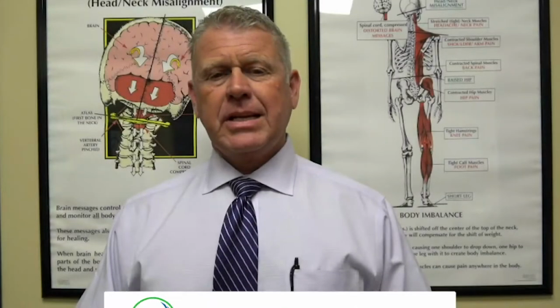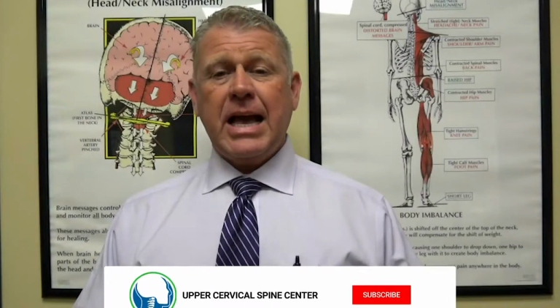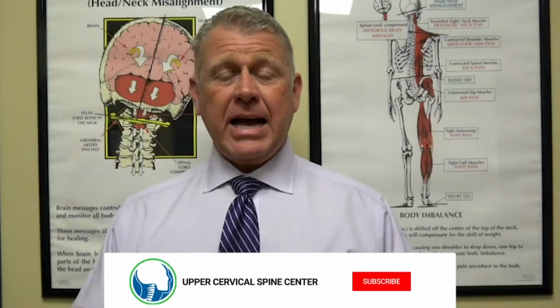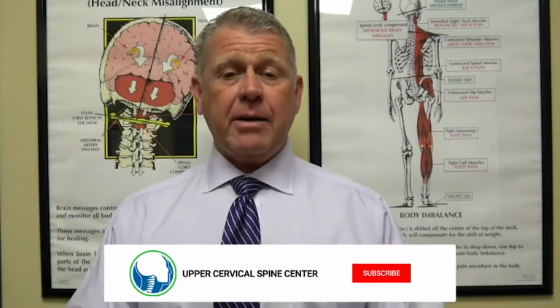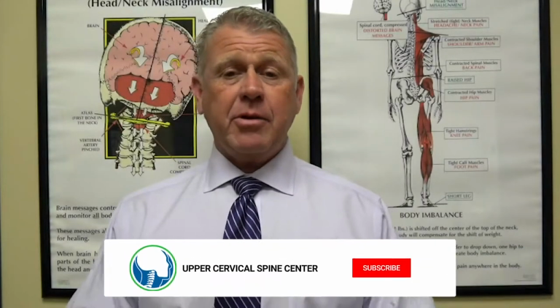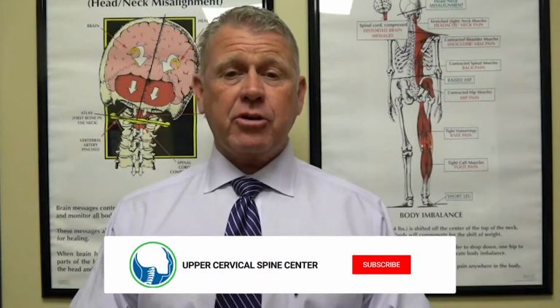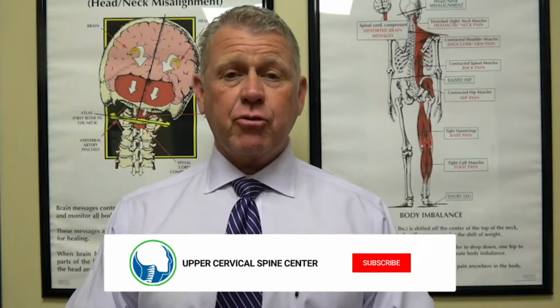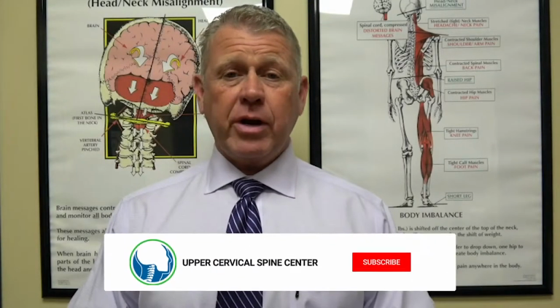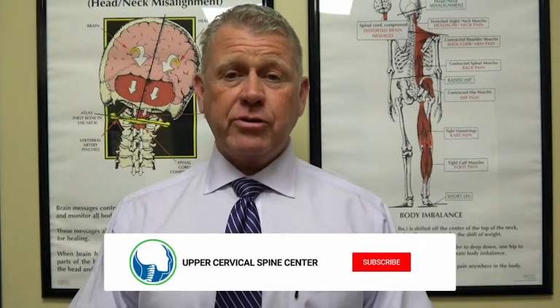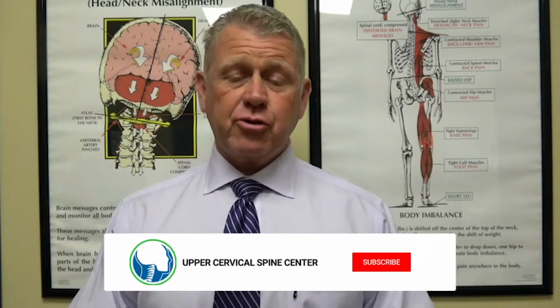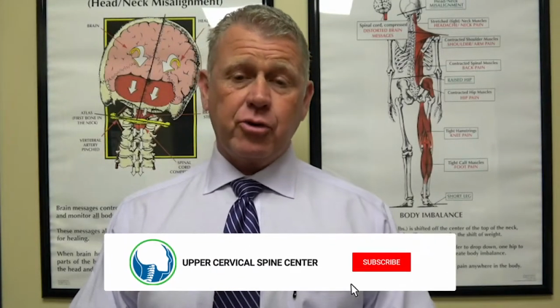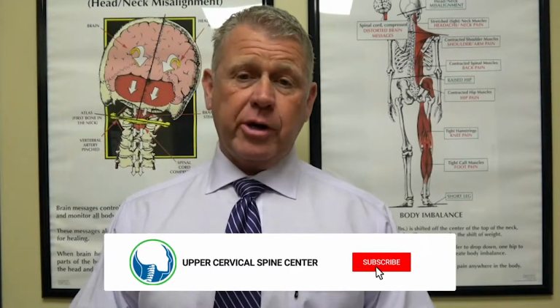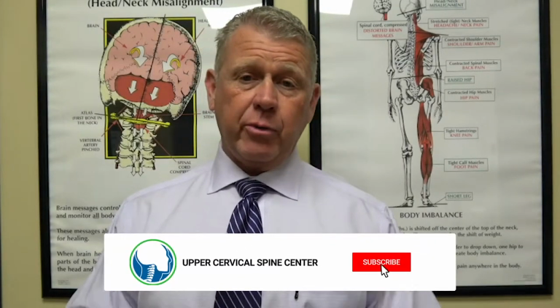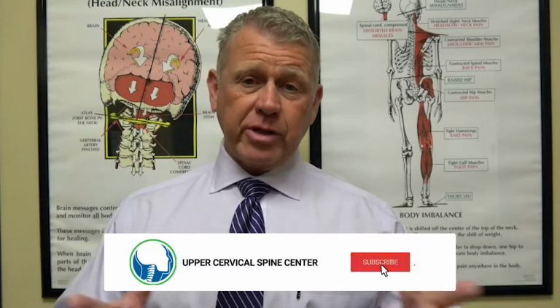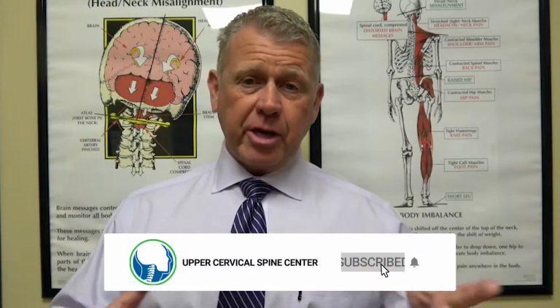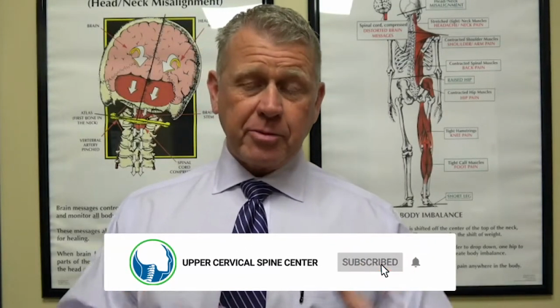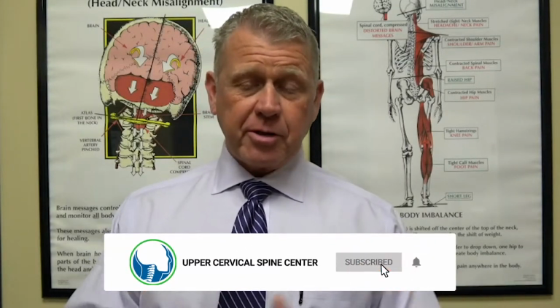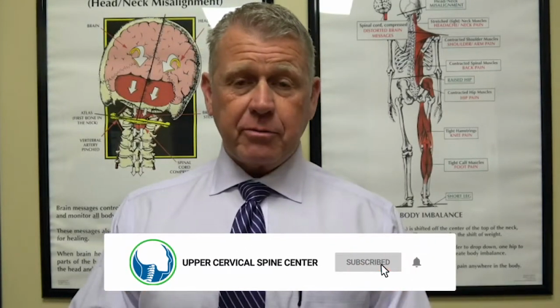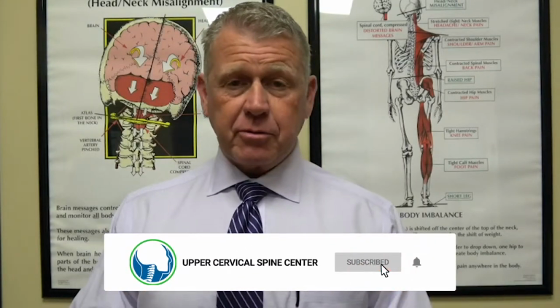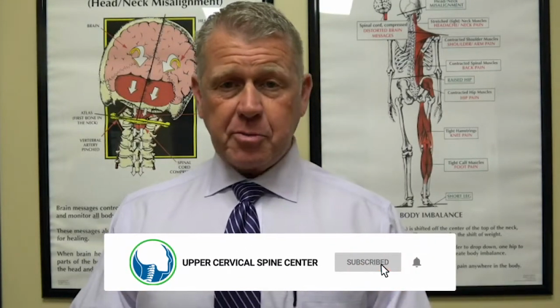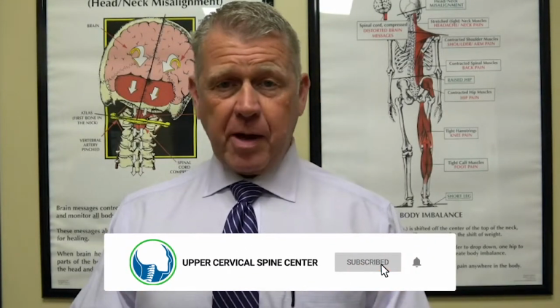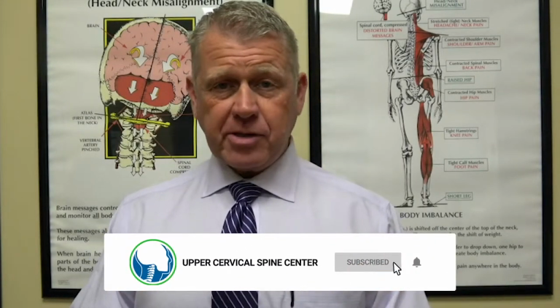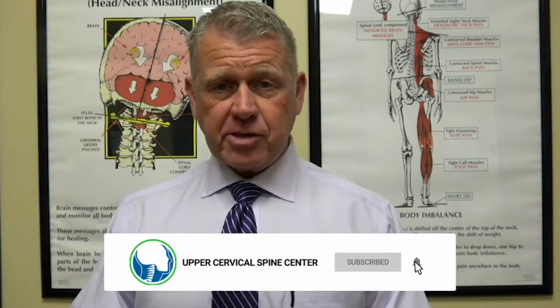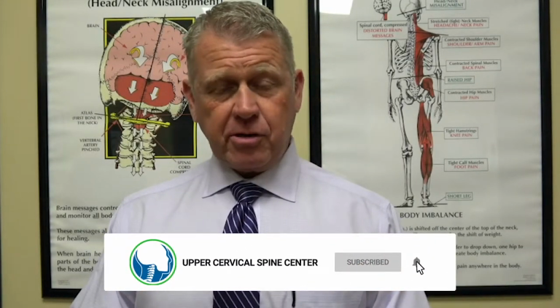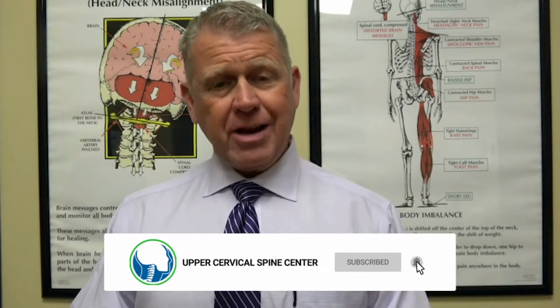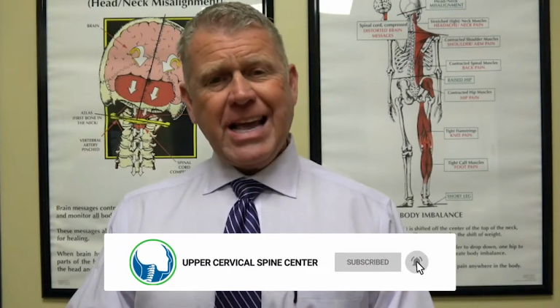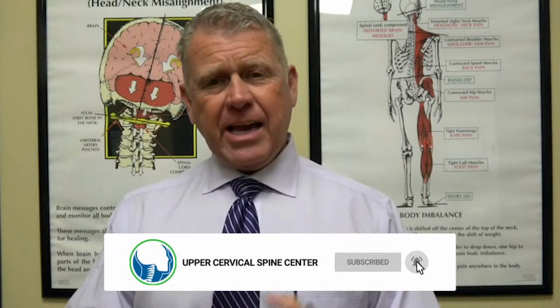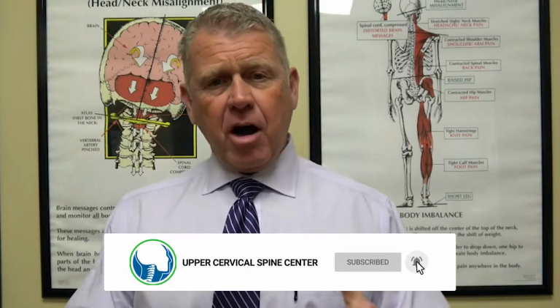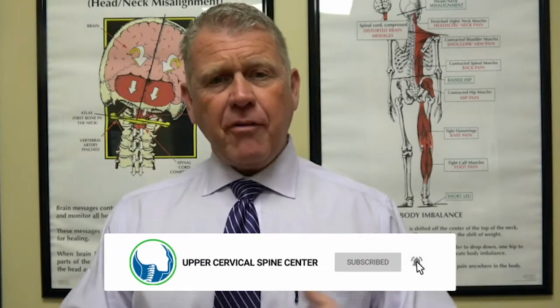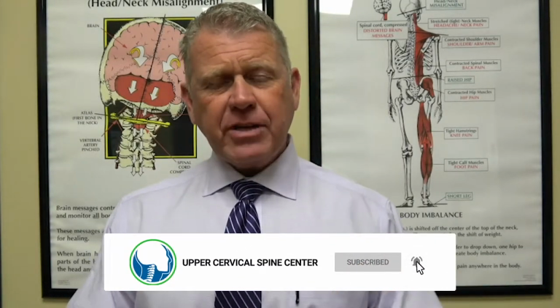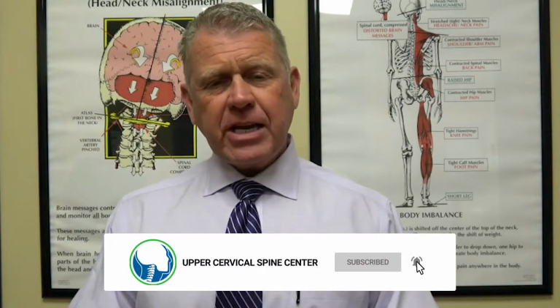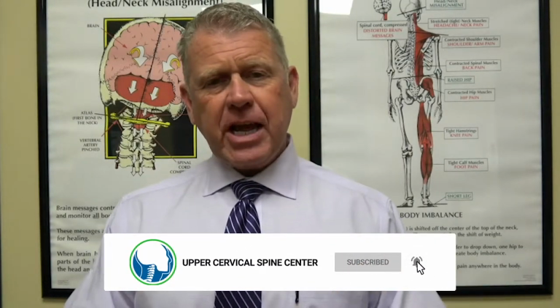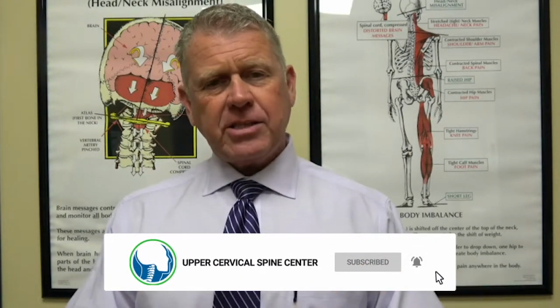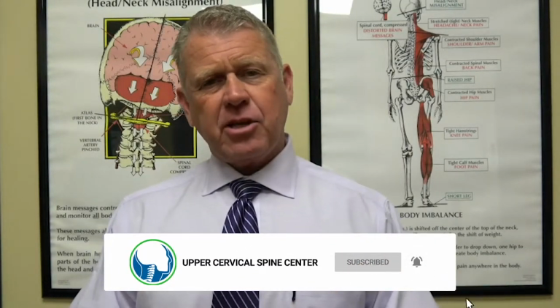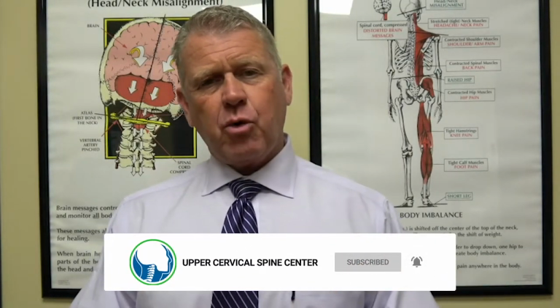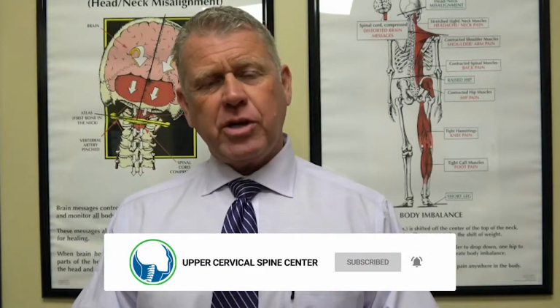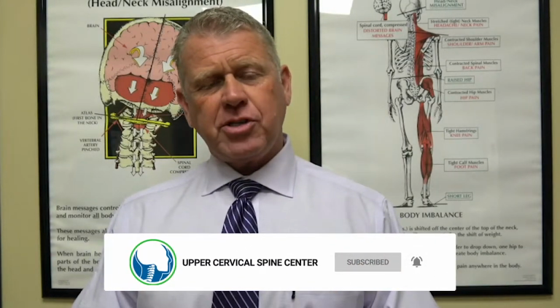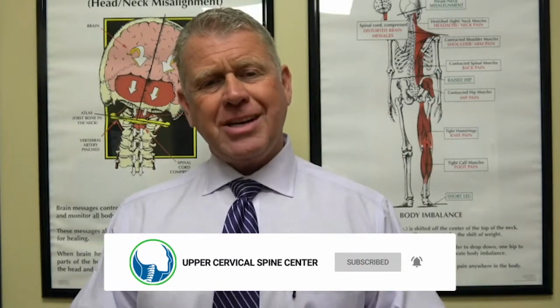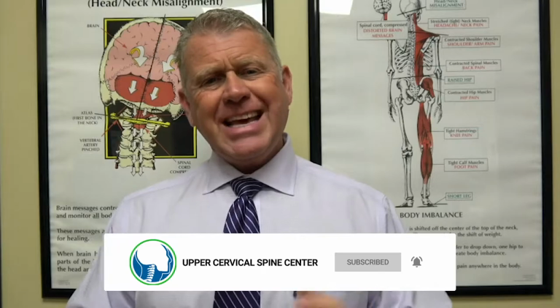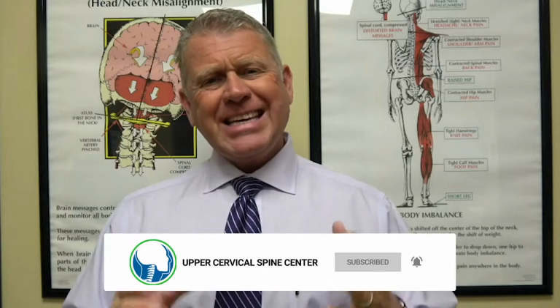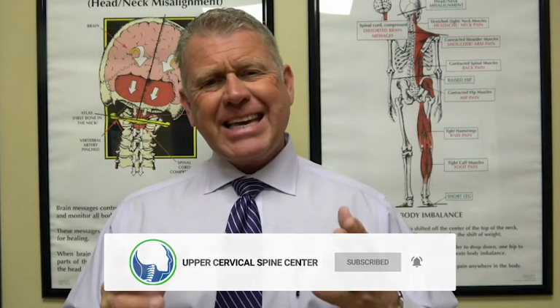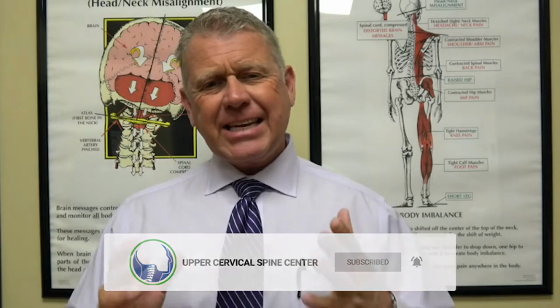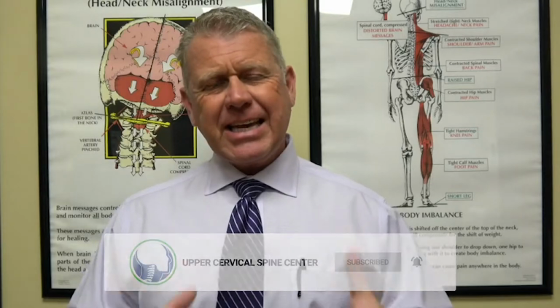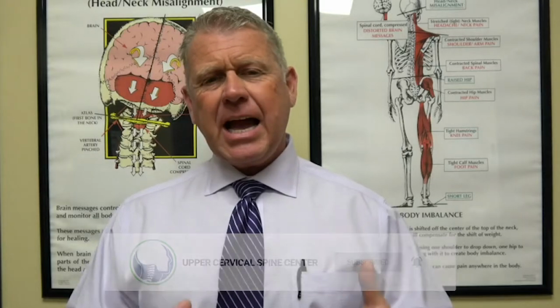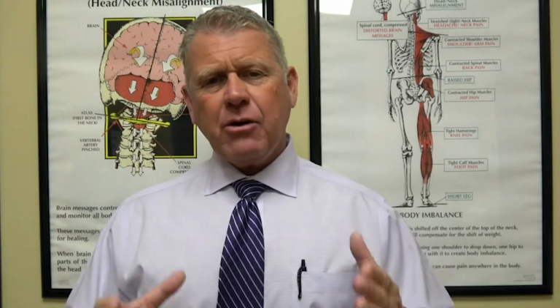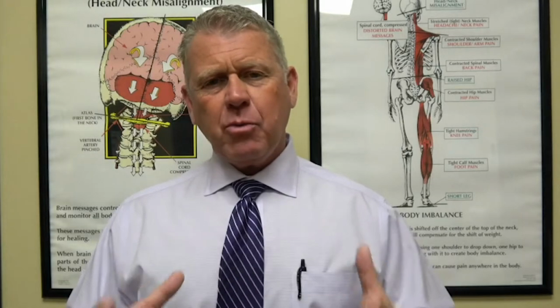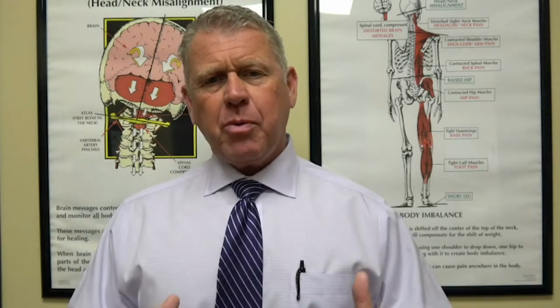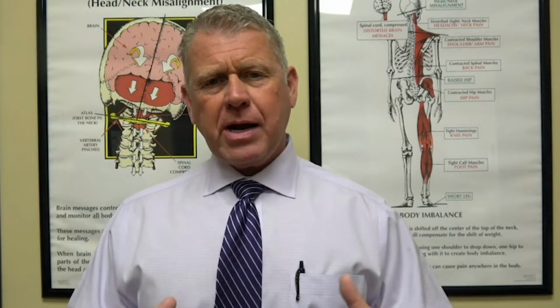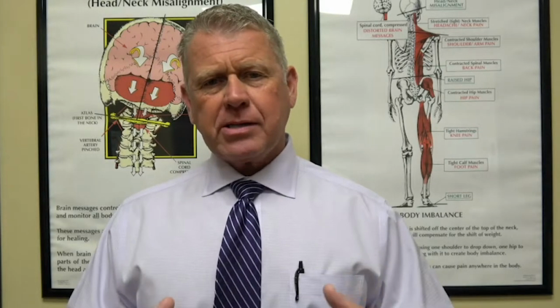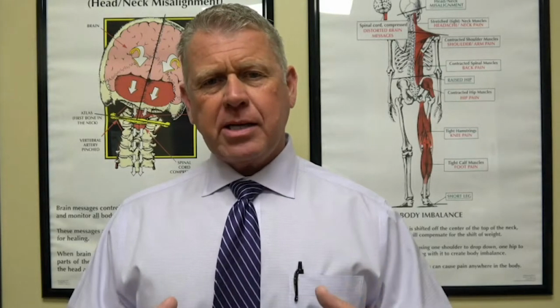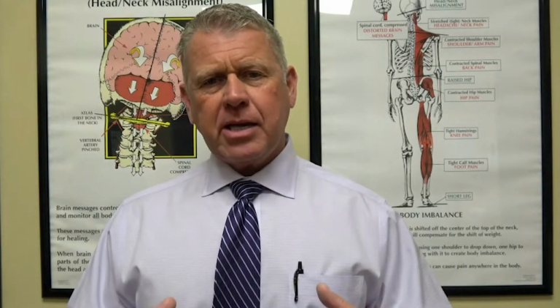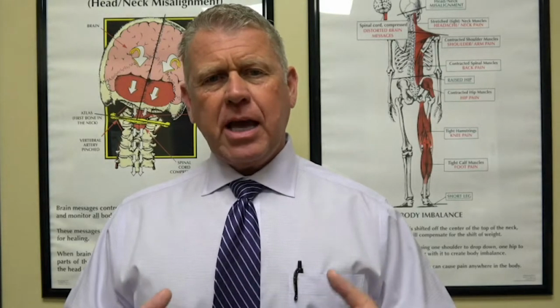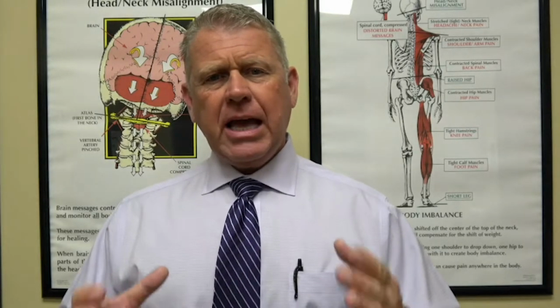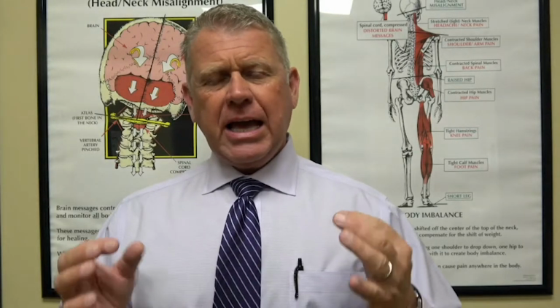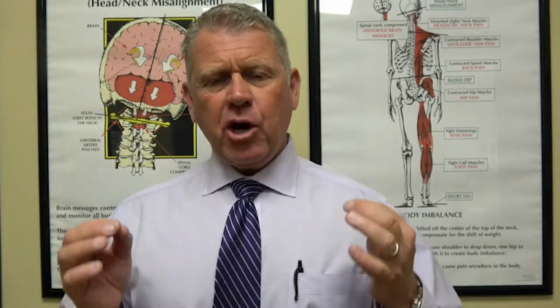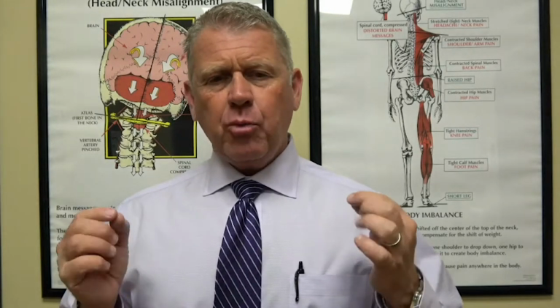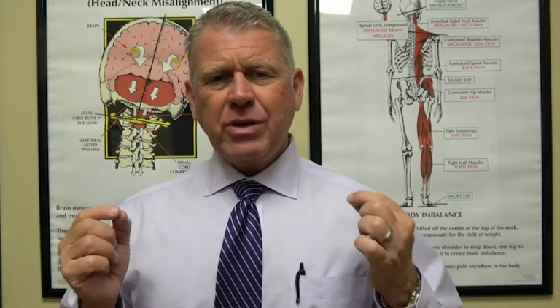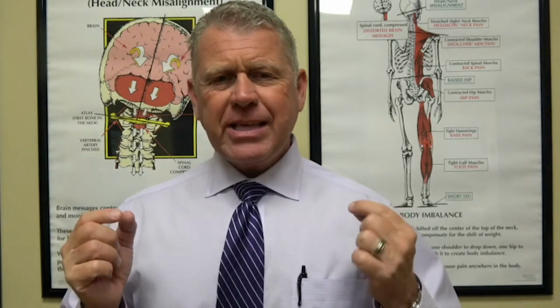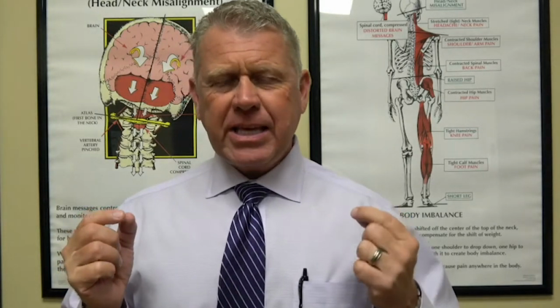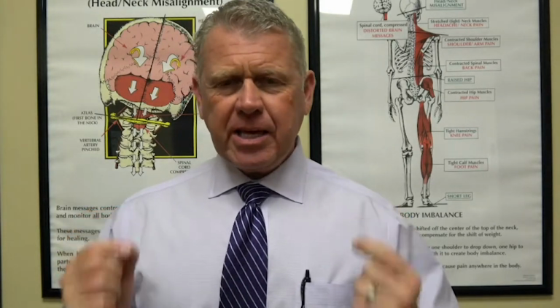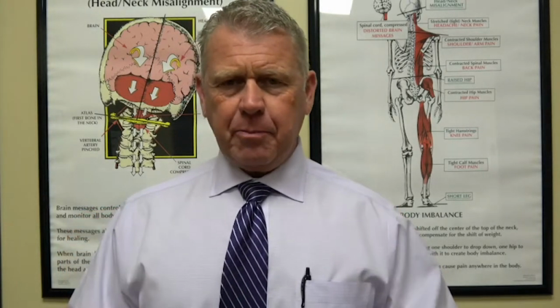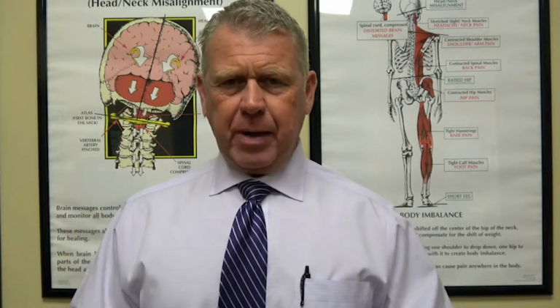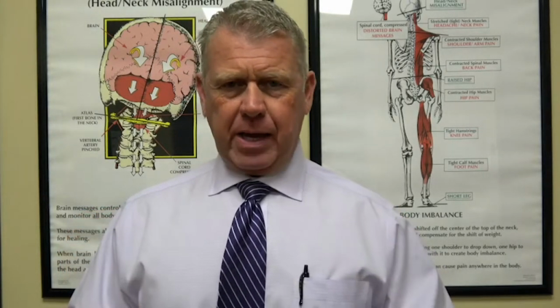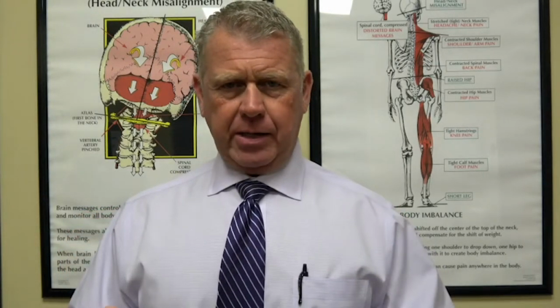Hi, I'm Dr. Ray Drury with the Upper Cervical Spine Center, and I often get asked the question: can chiropractic help with hip pain?